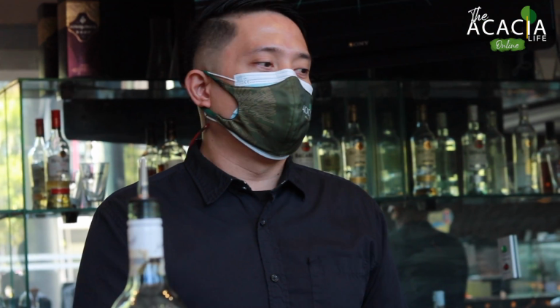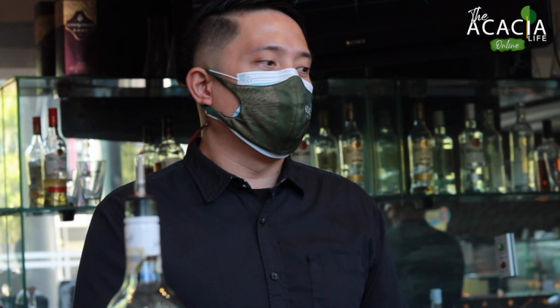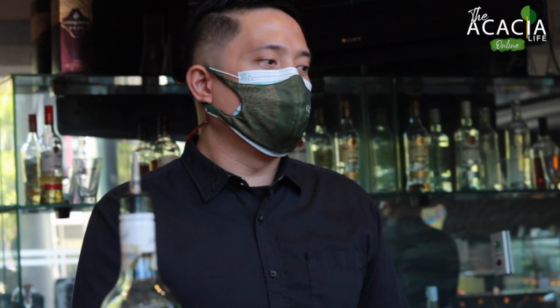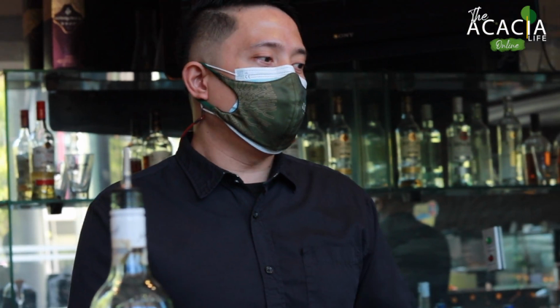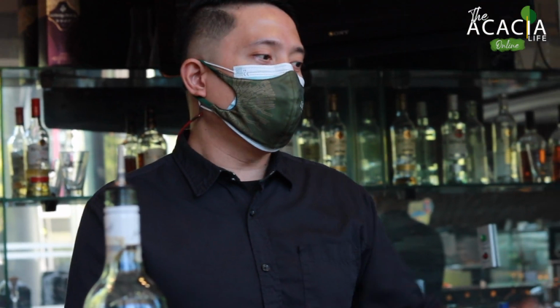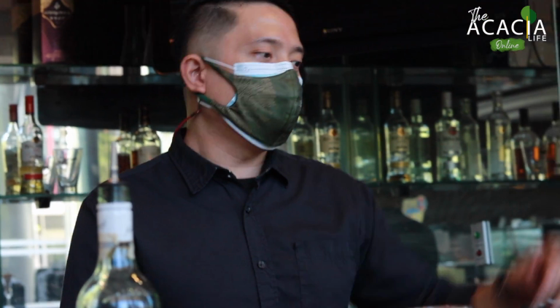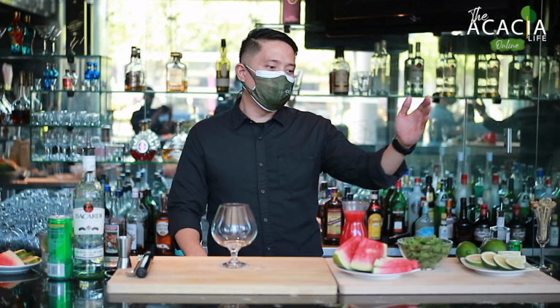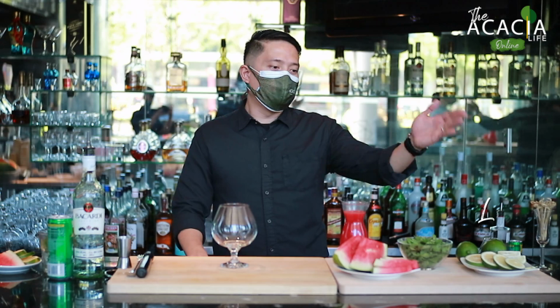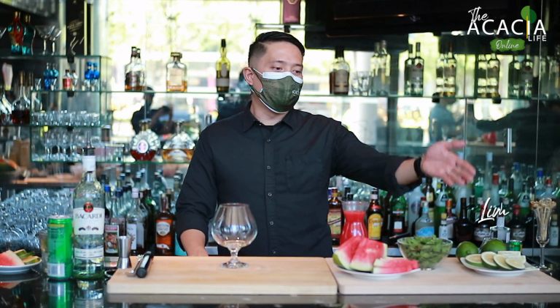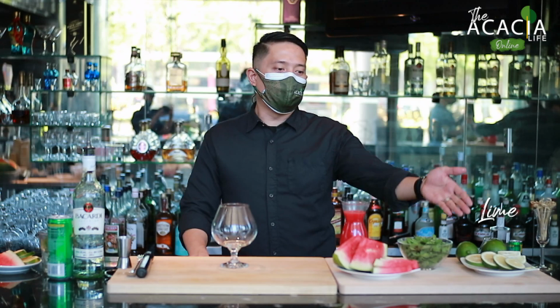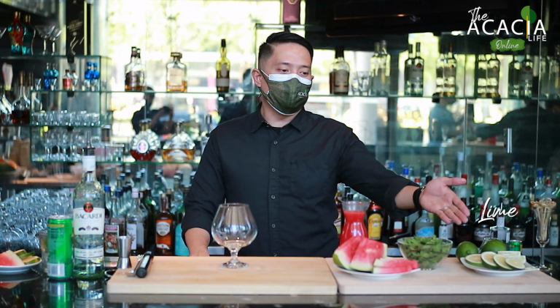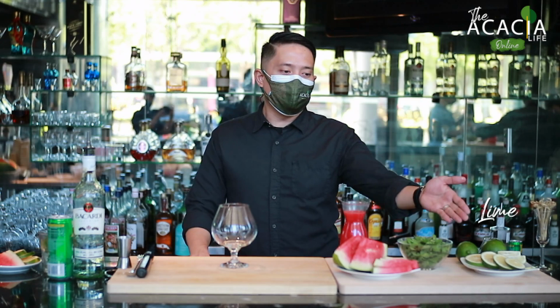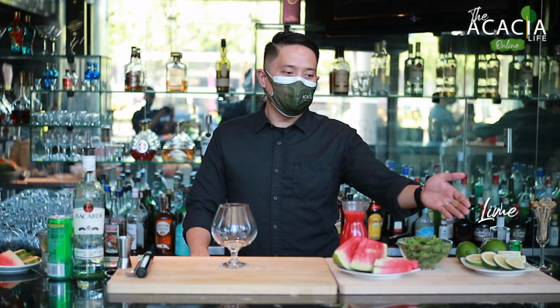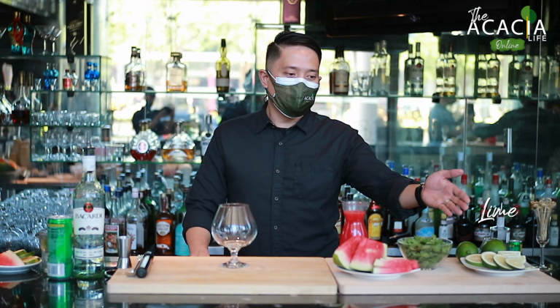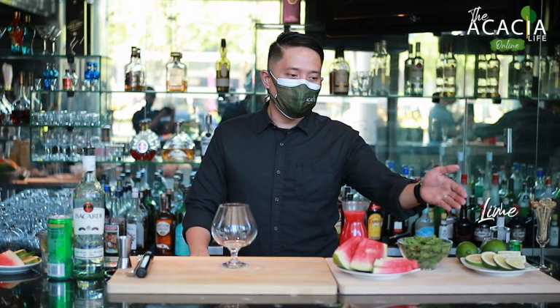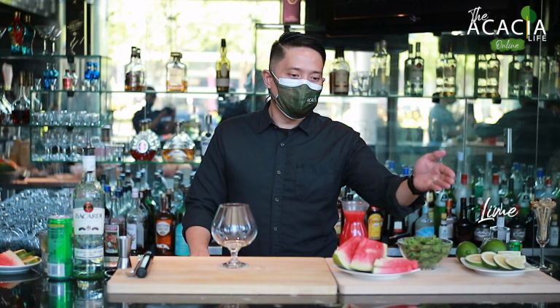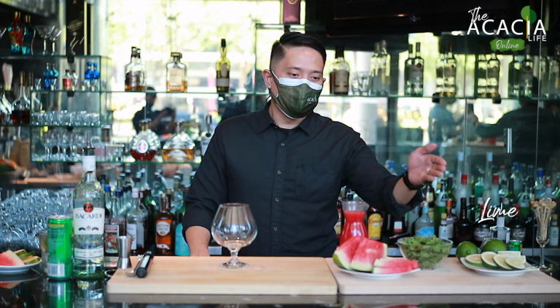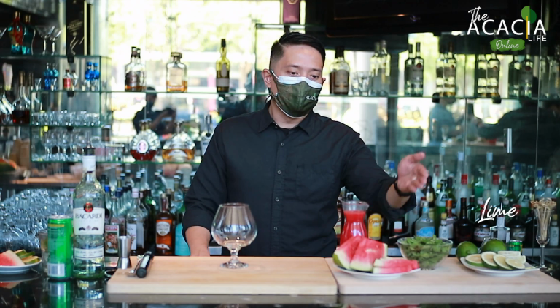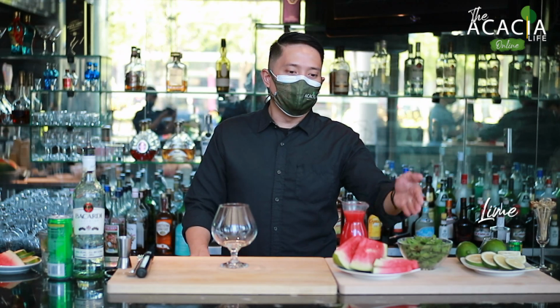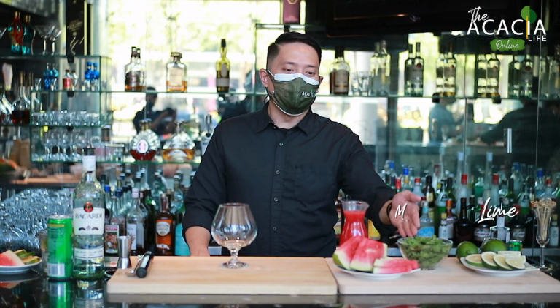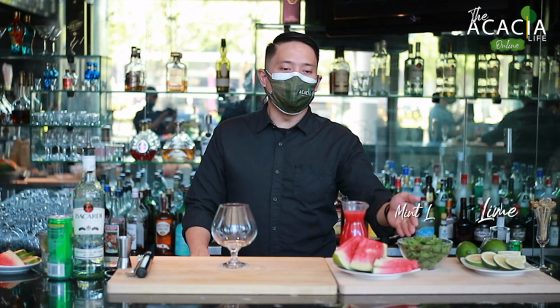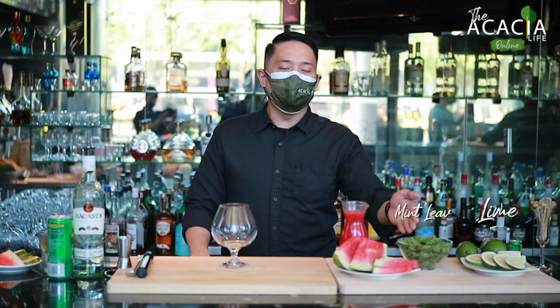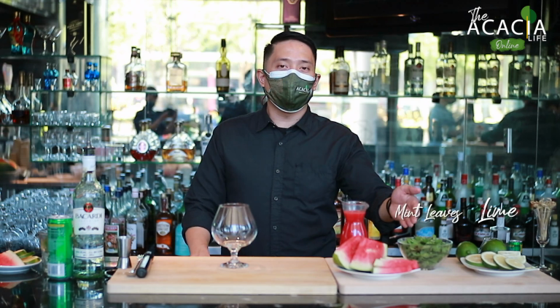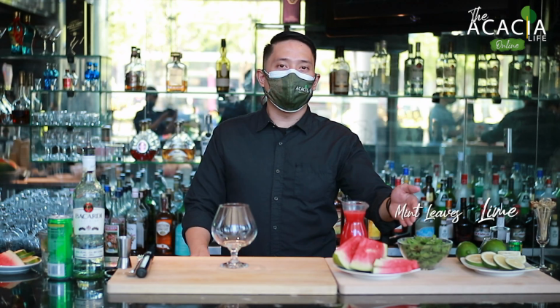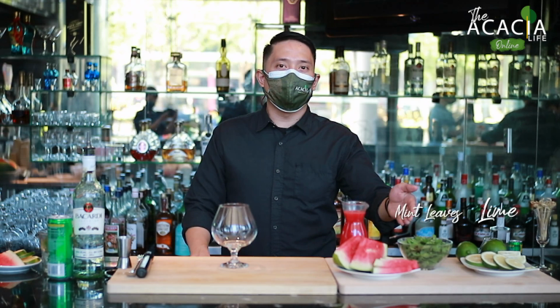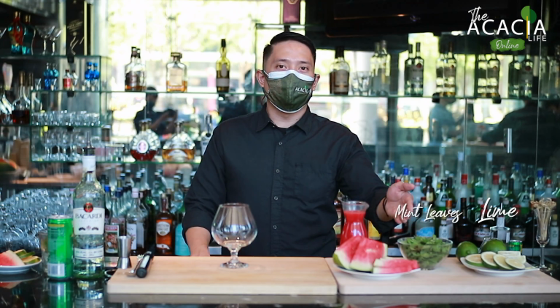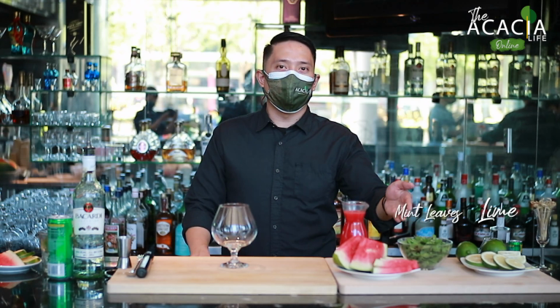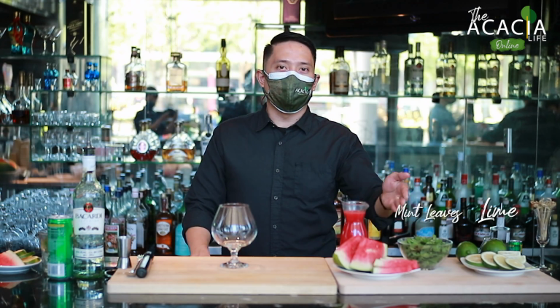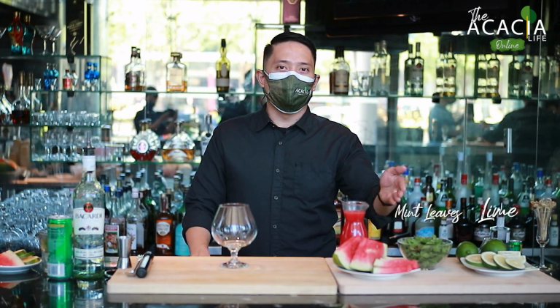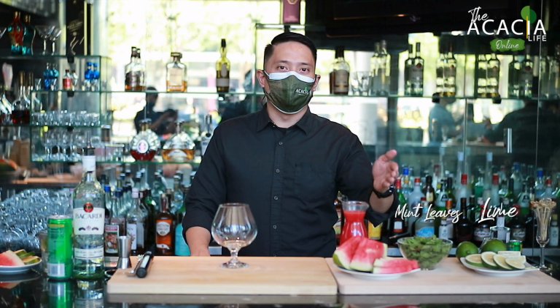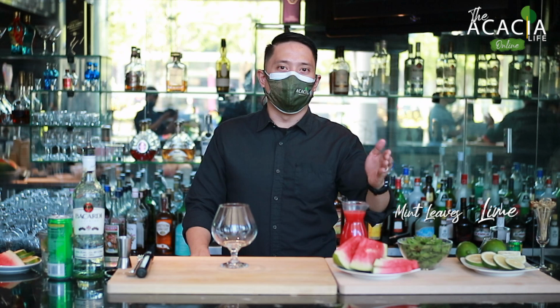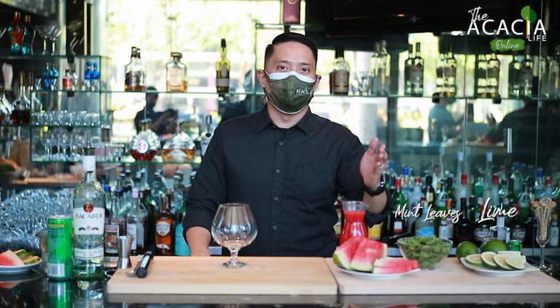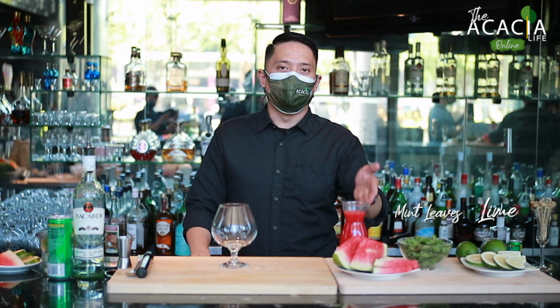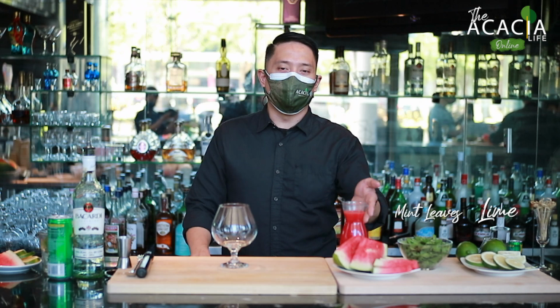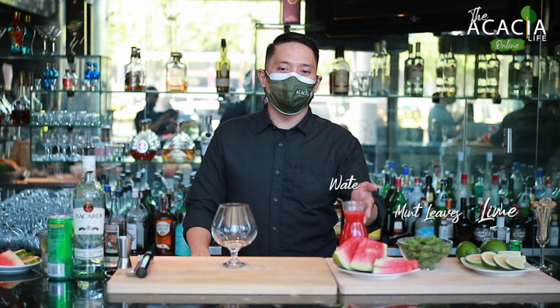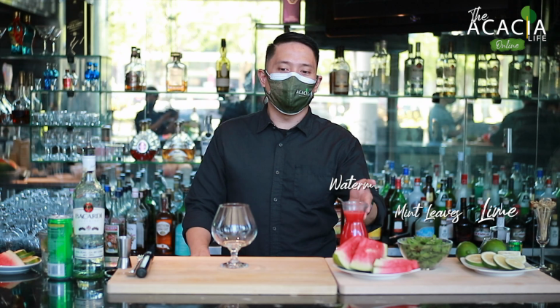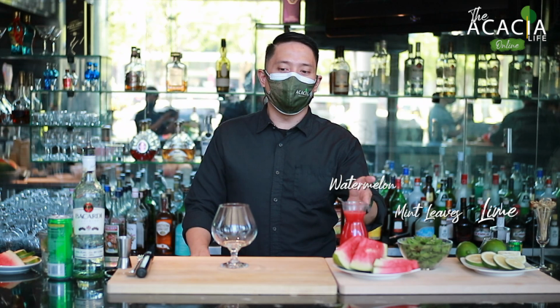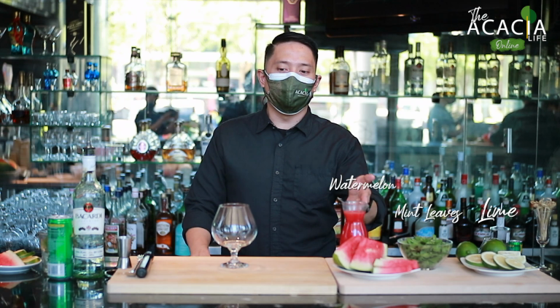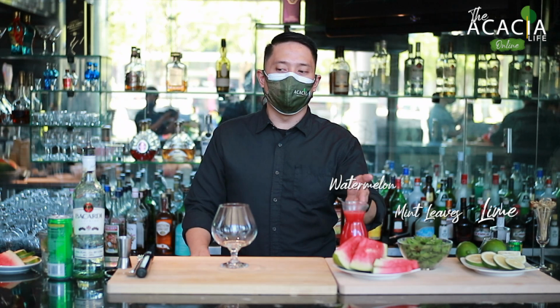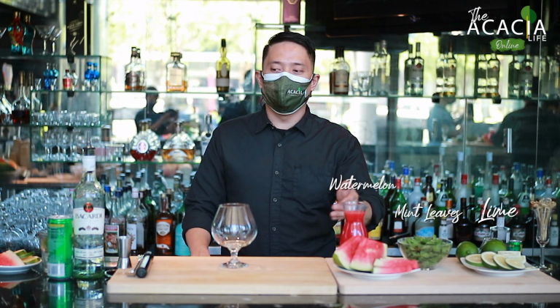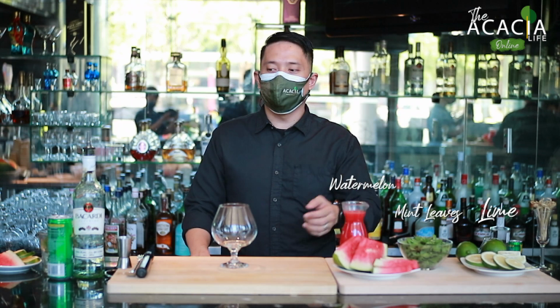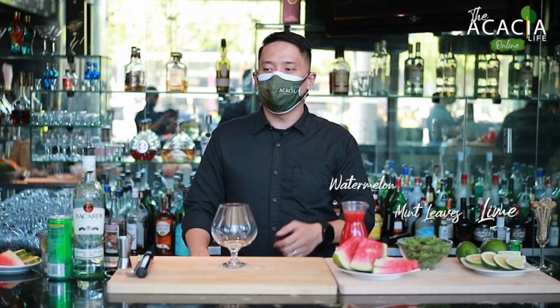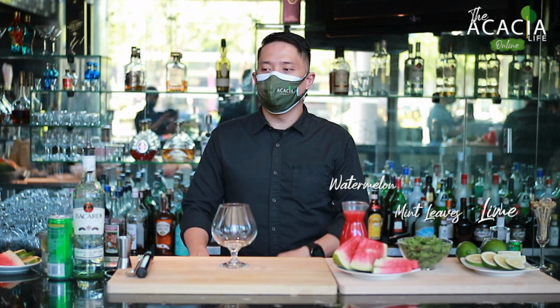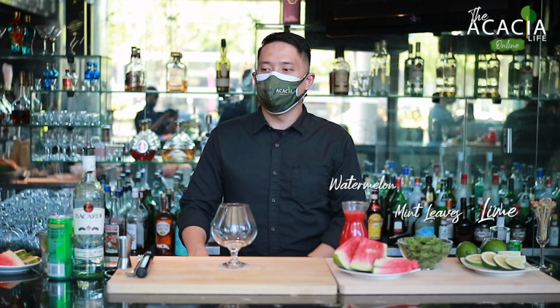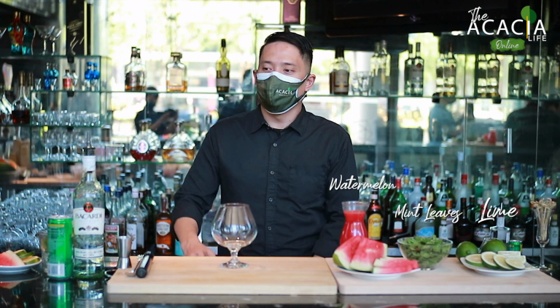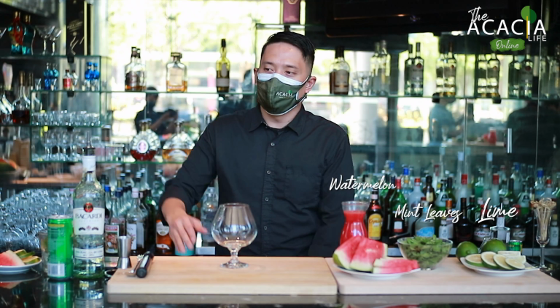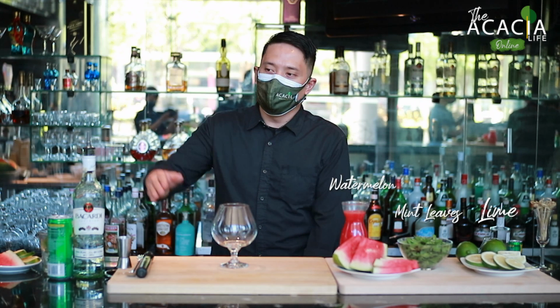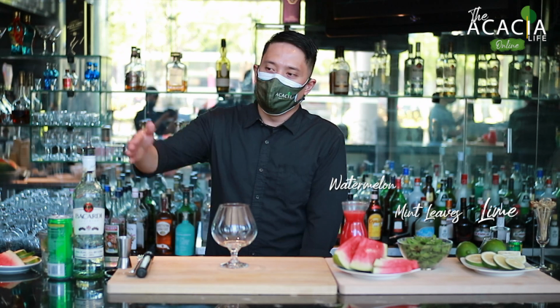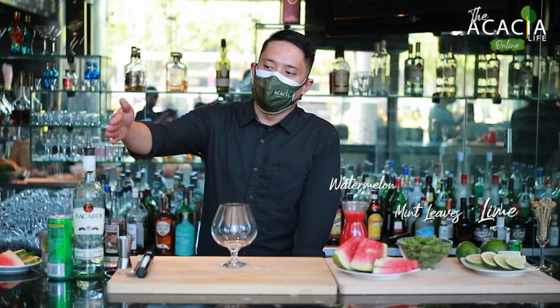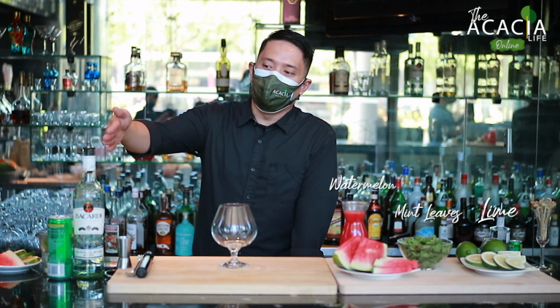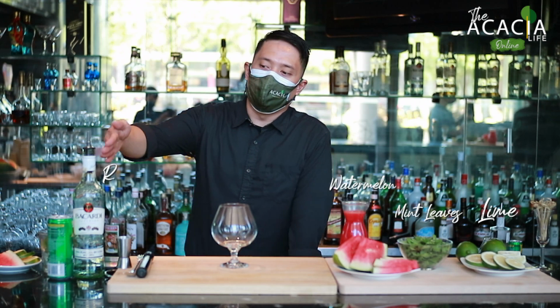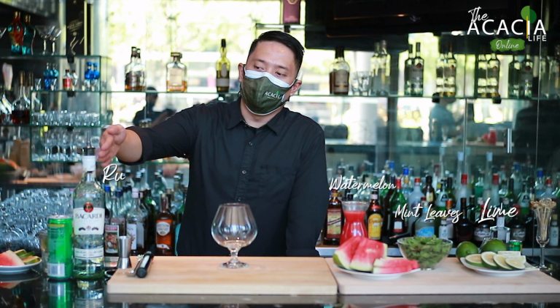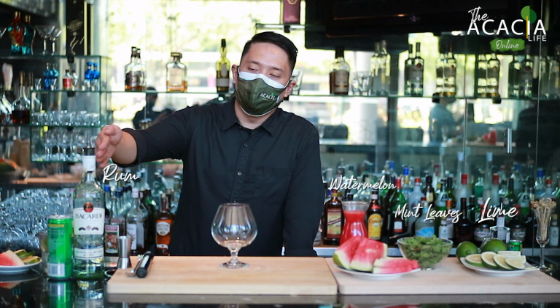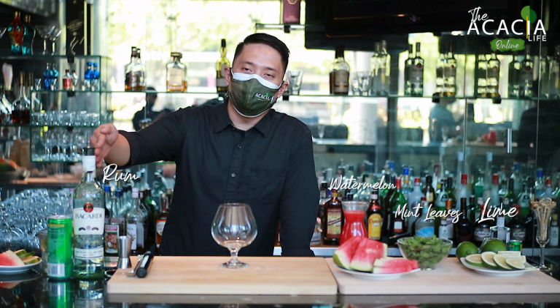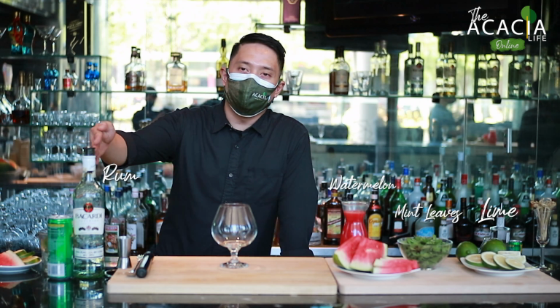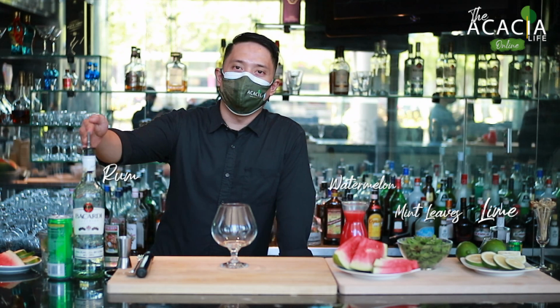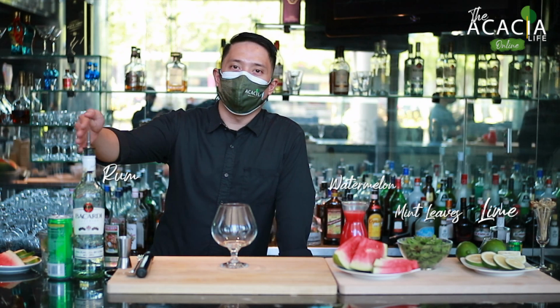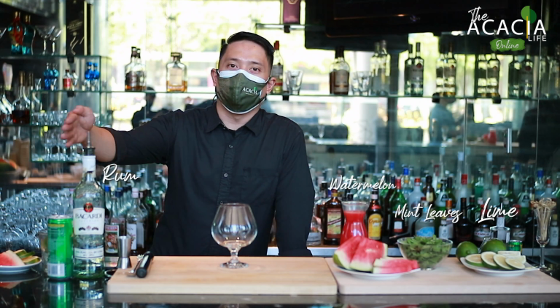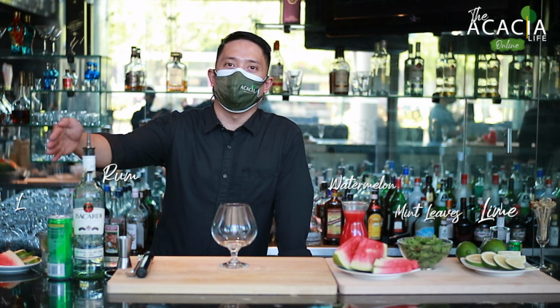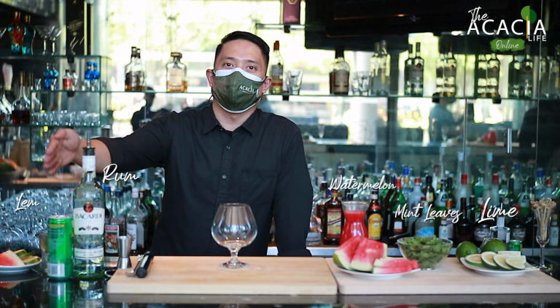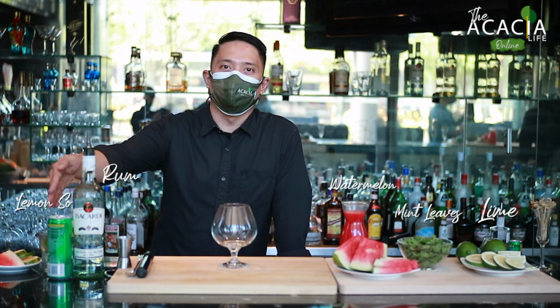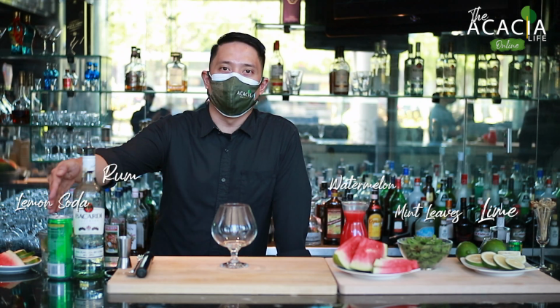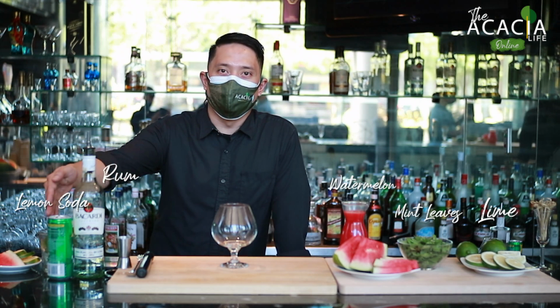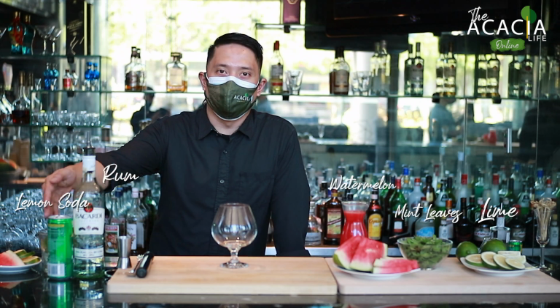You will need lime, mint, watermelon, rum, and soda.